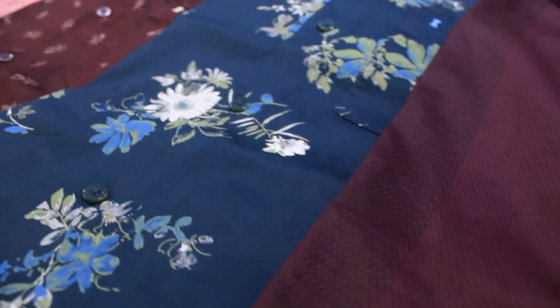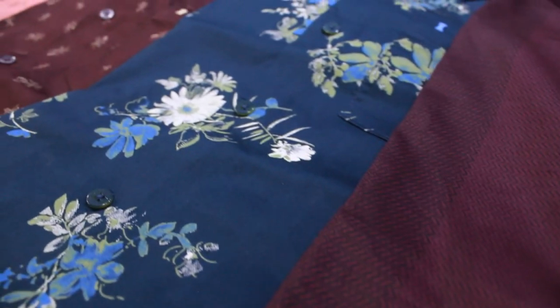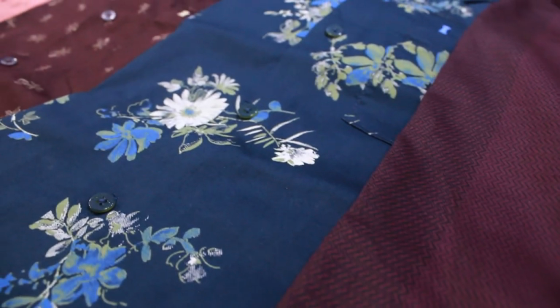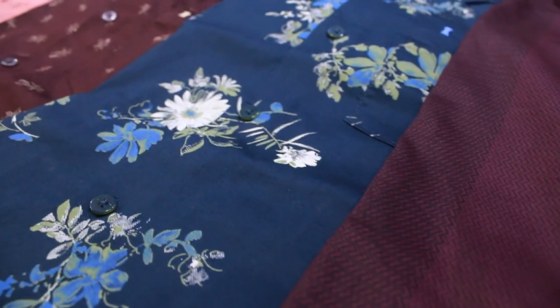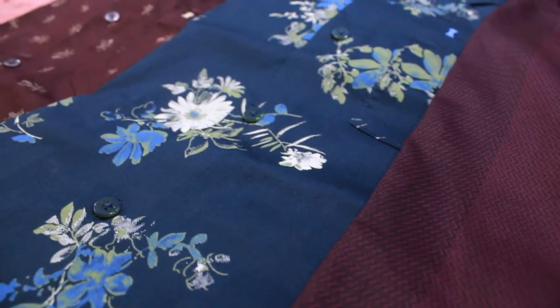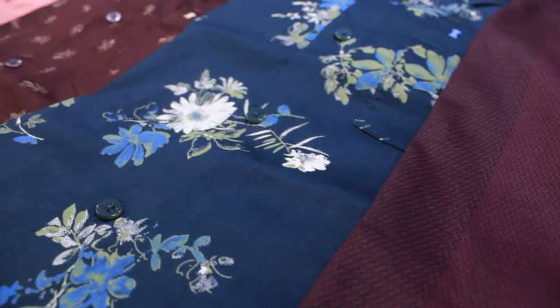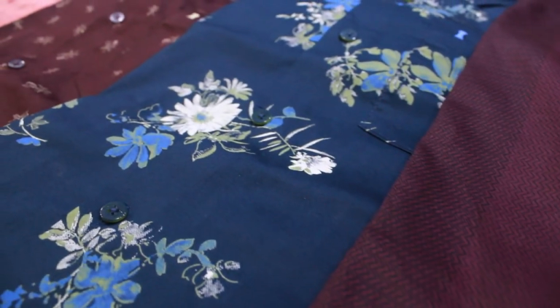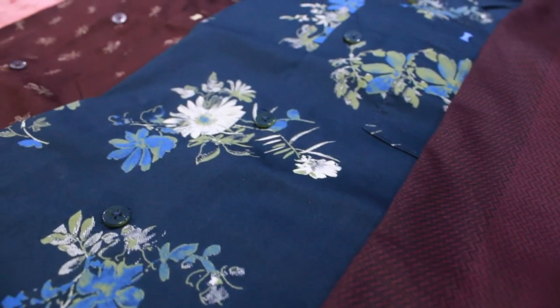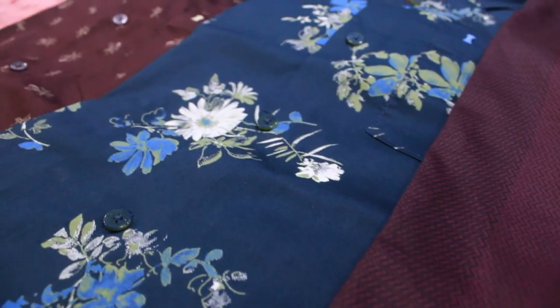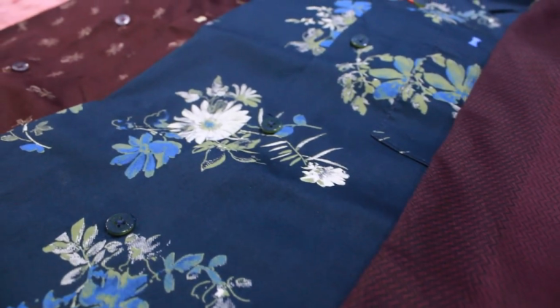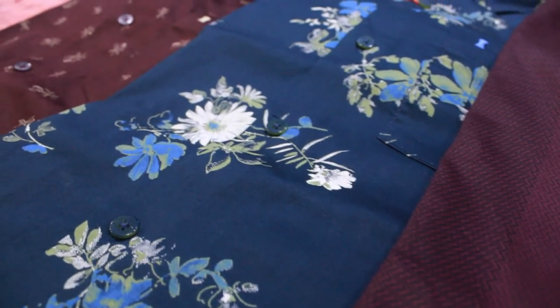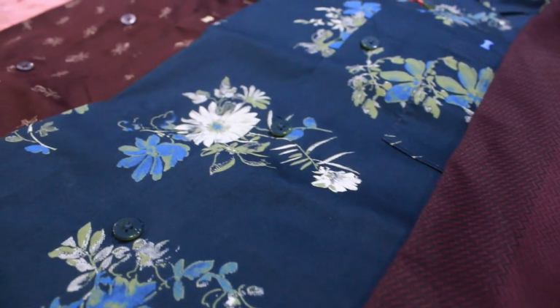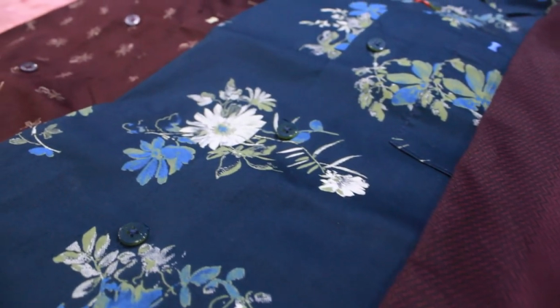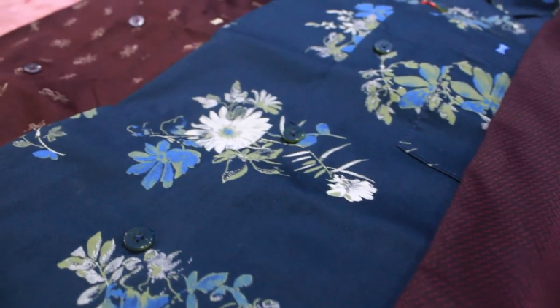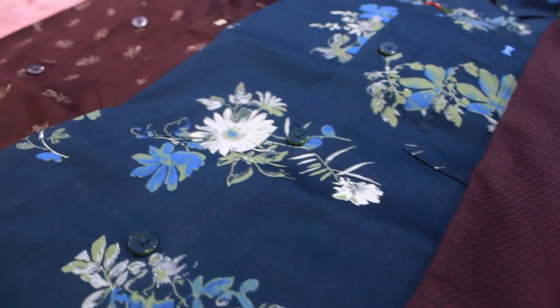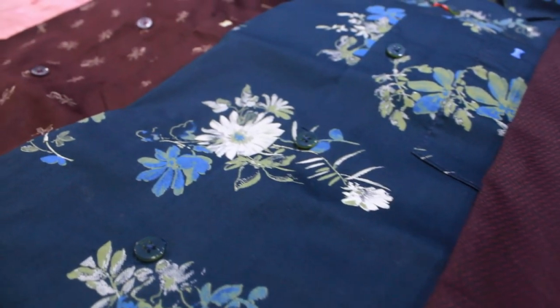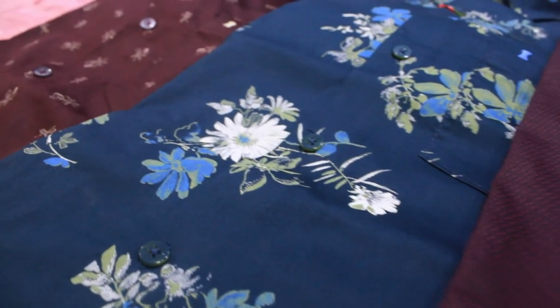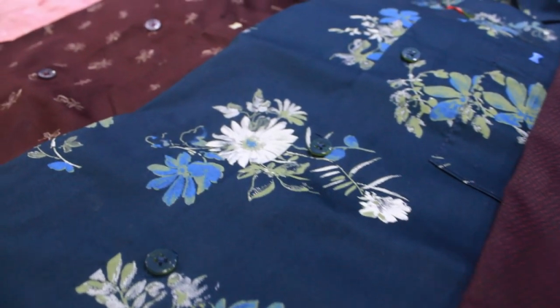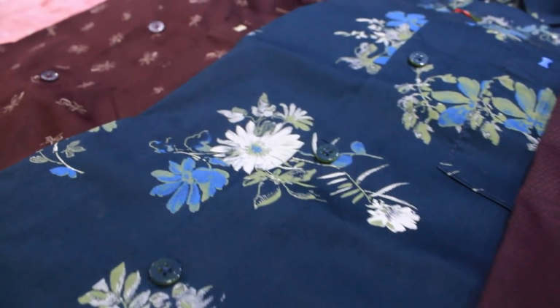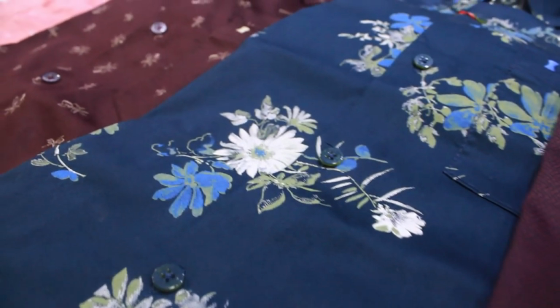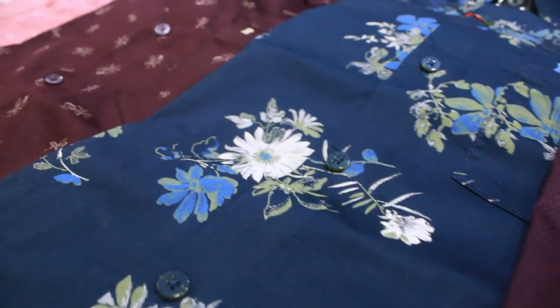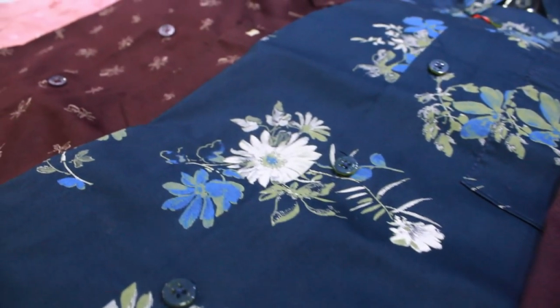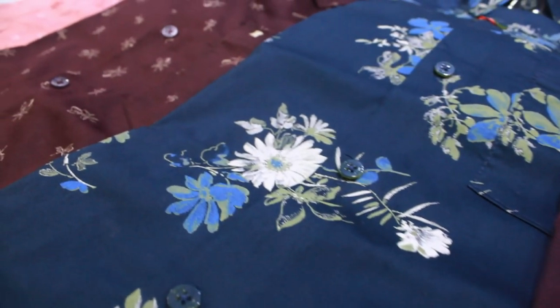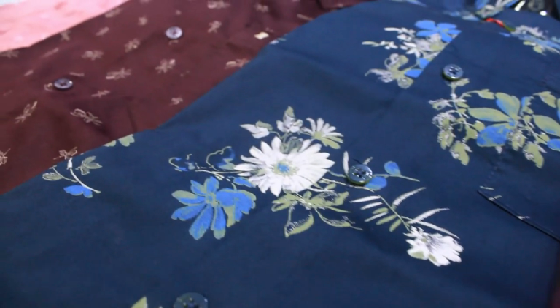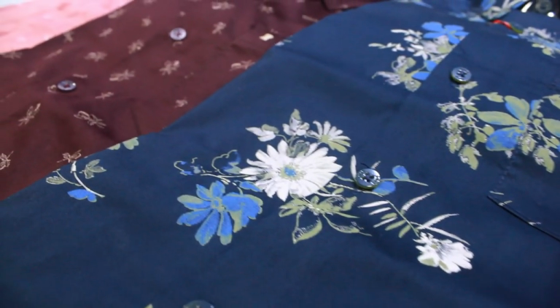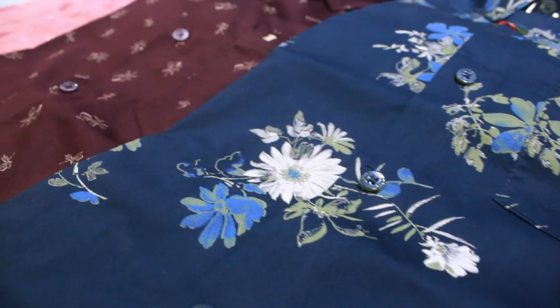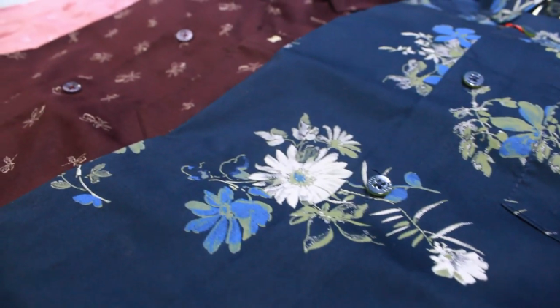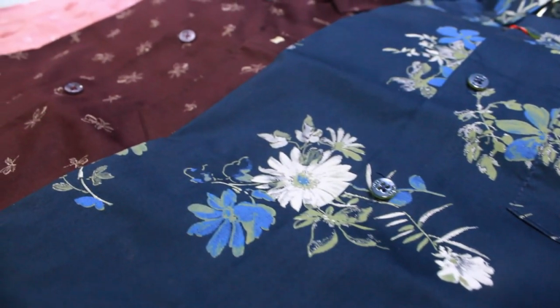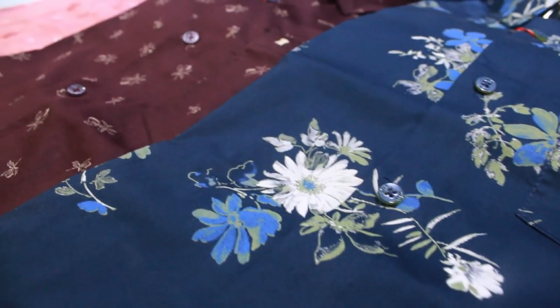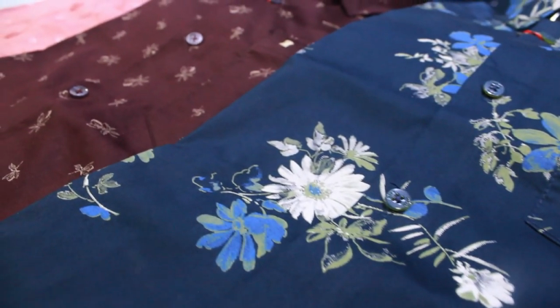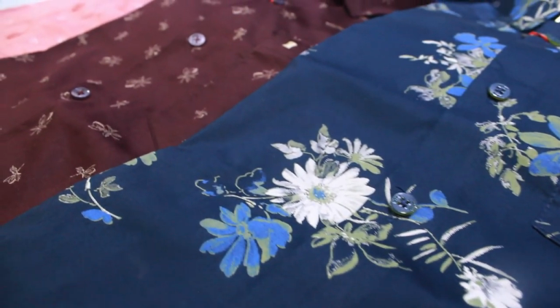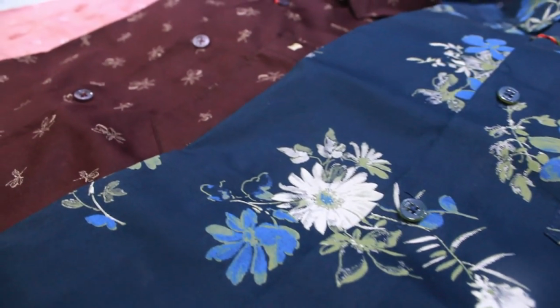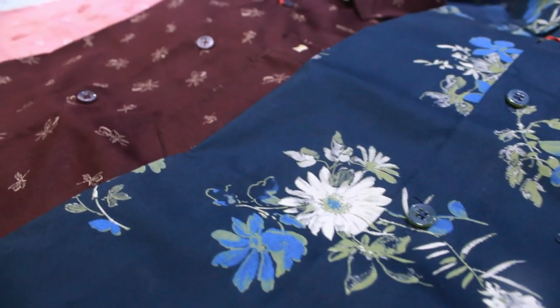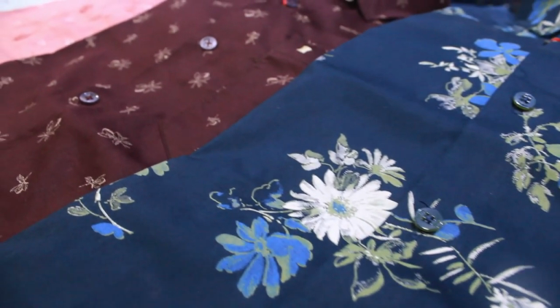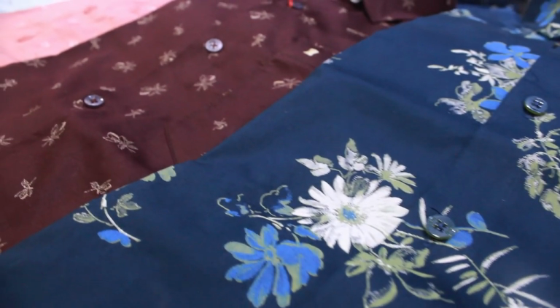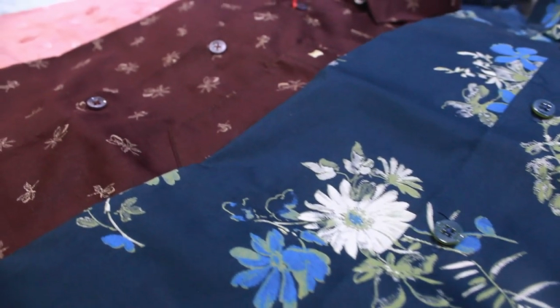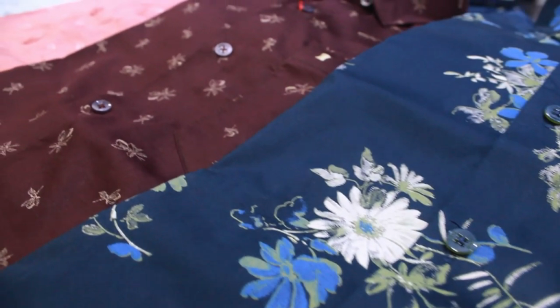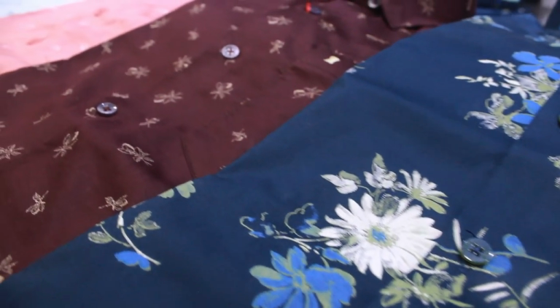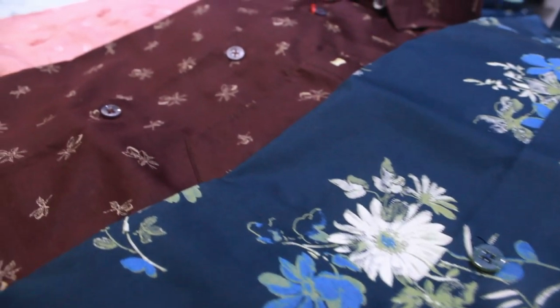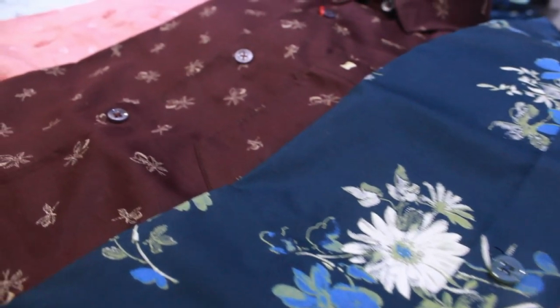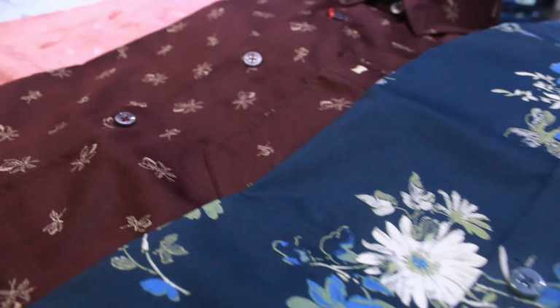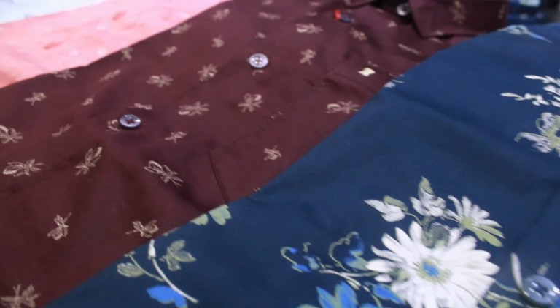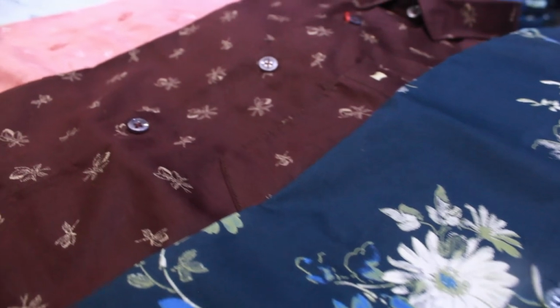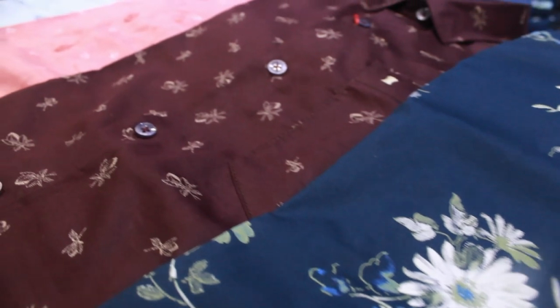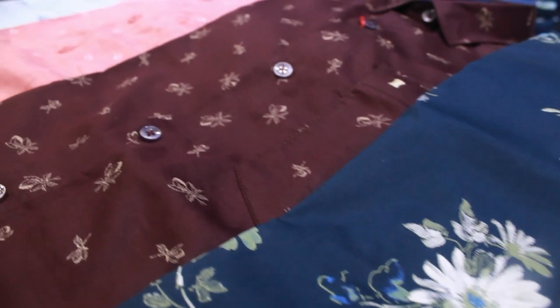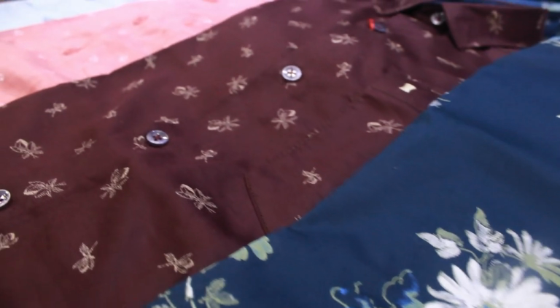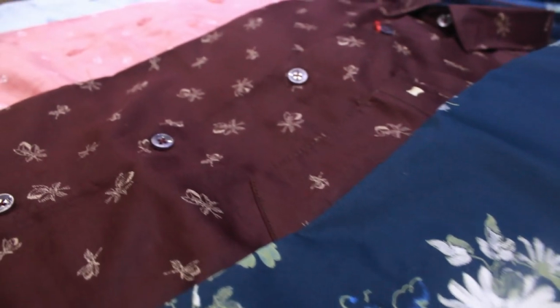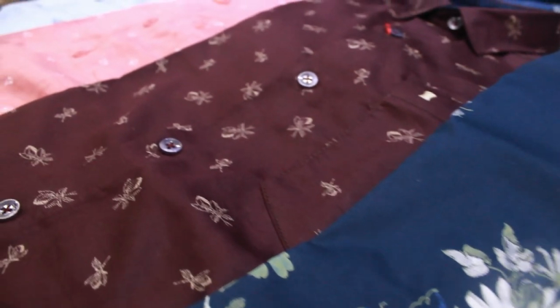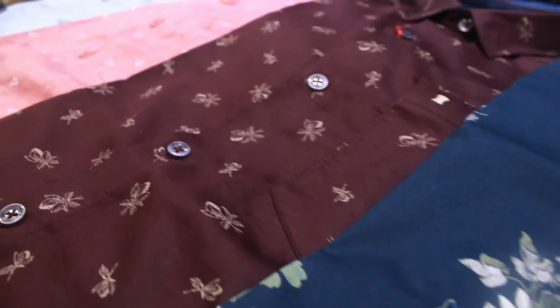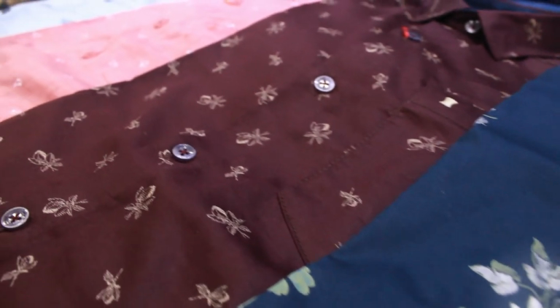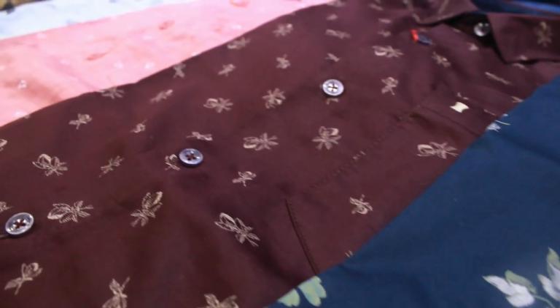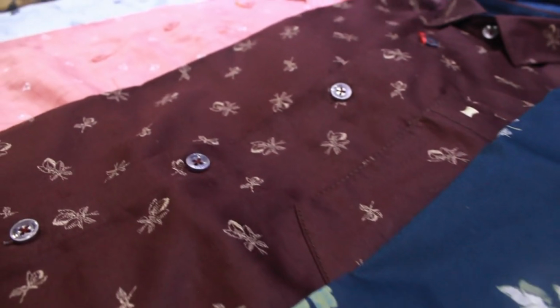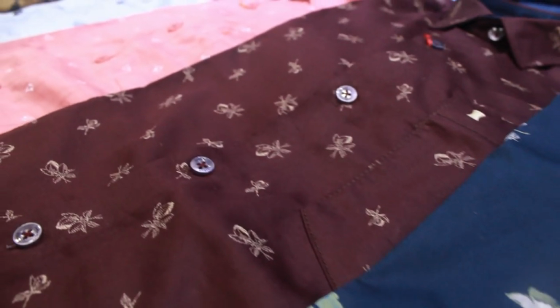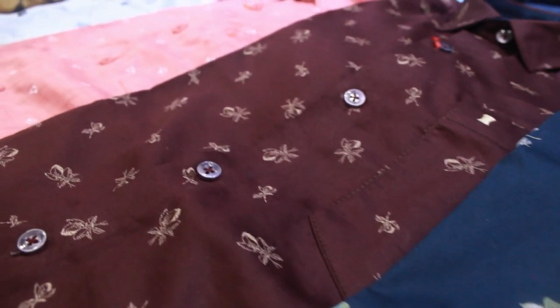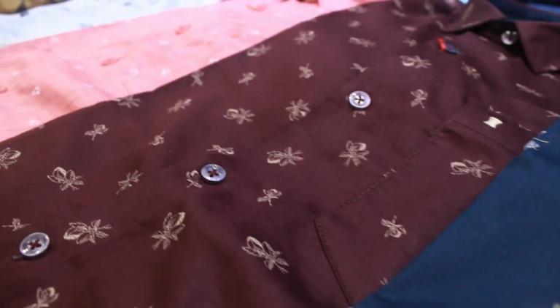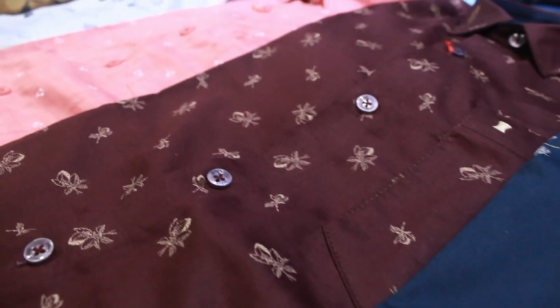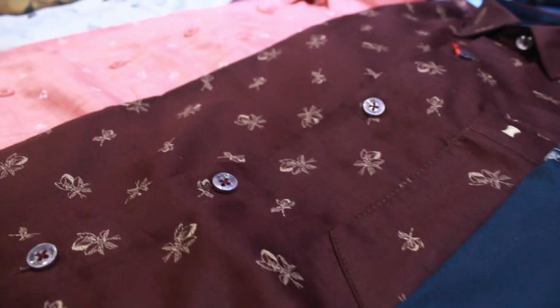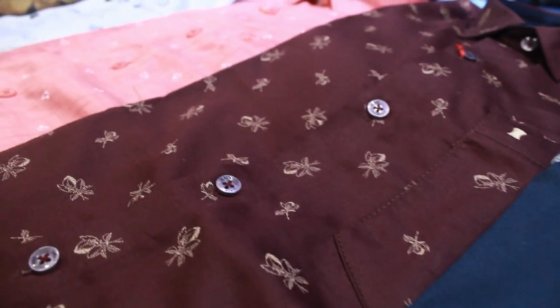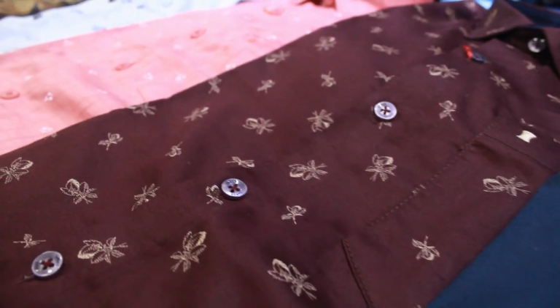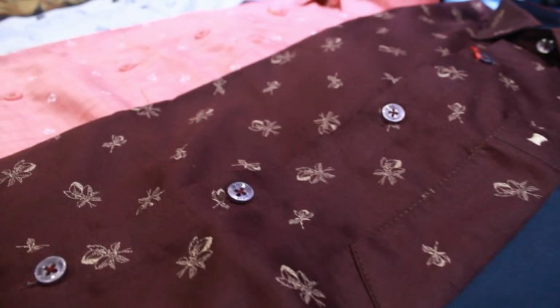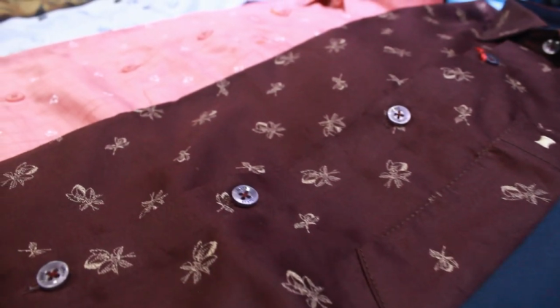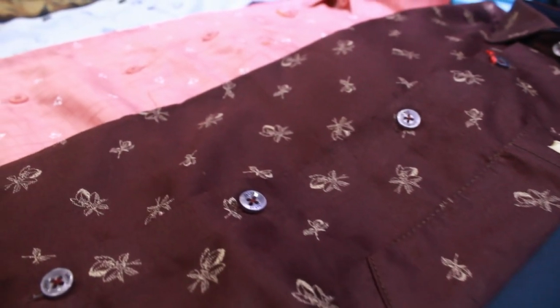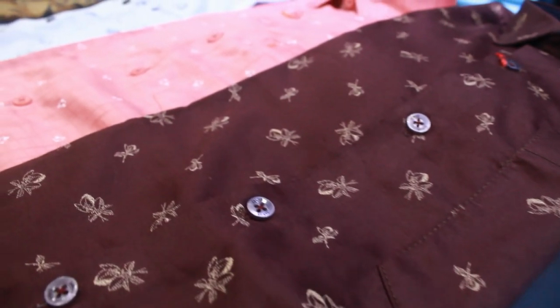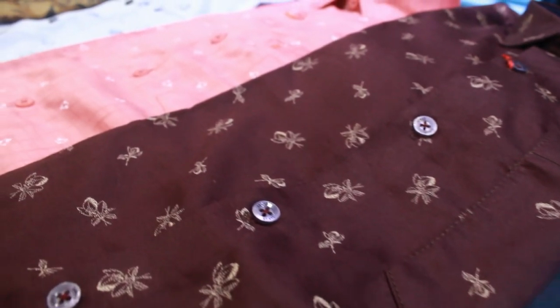For cotton shirts, you have casual, checkered, plain, and formal.